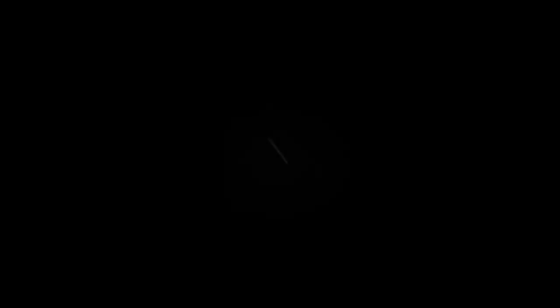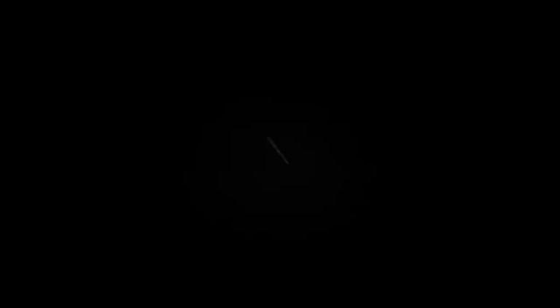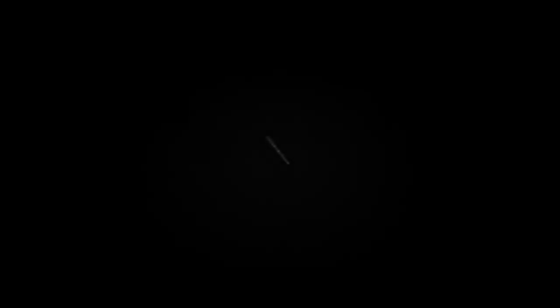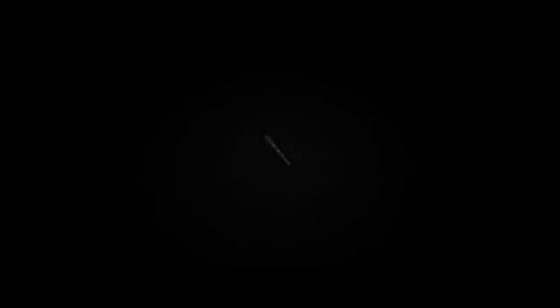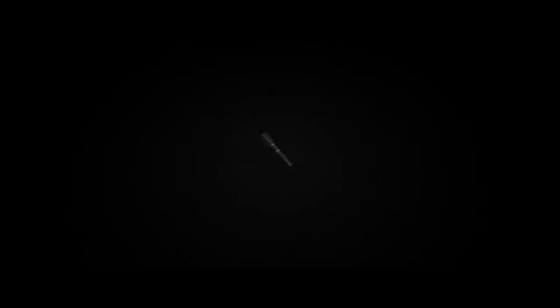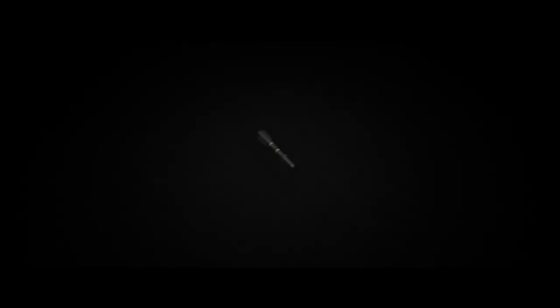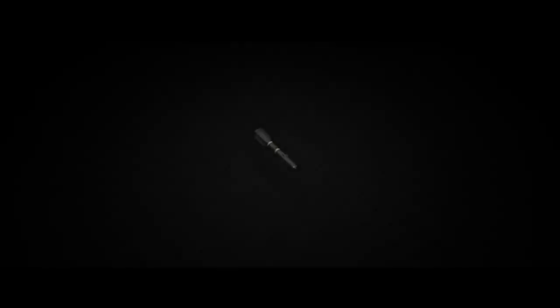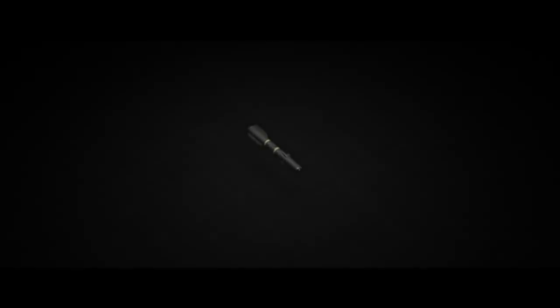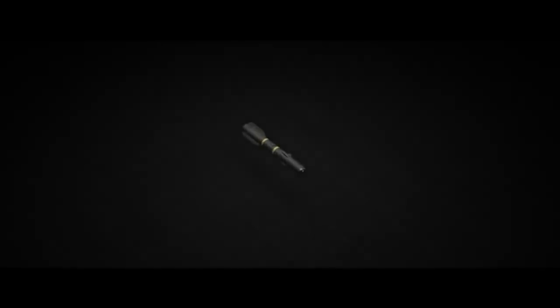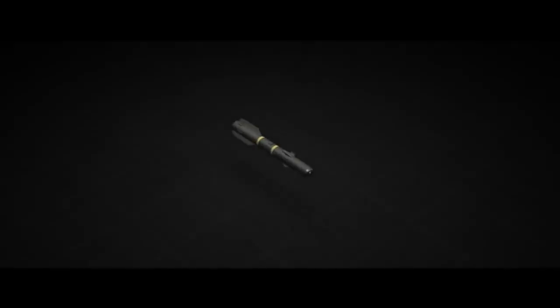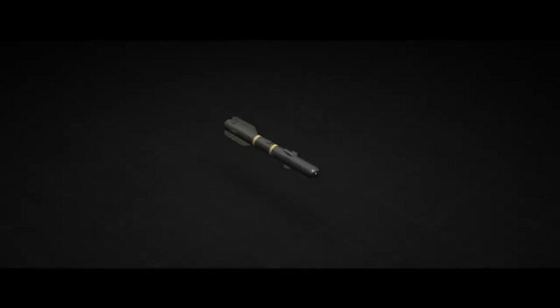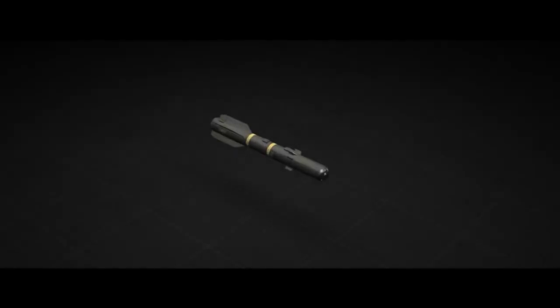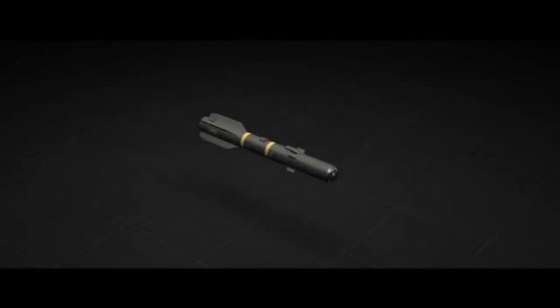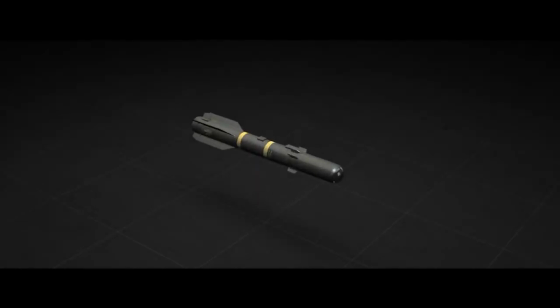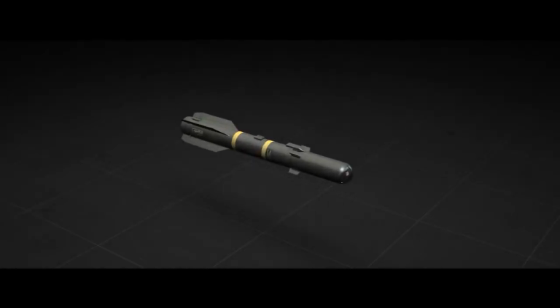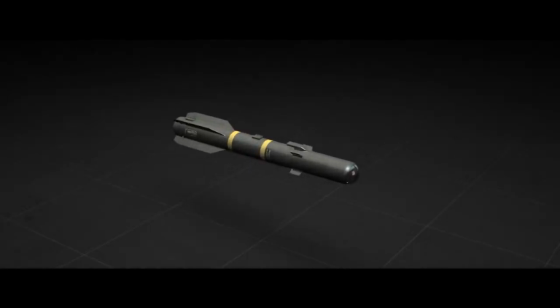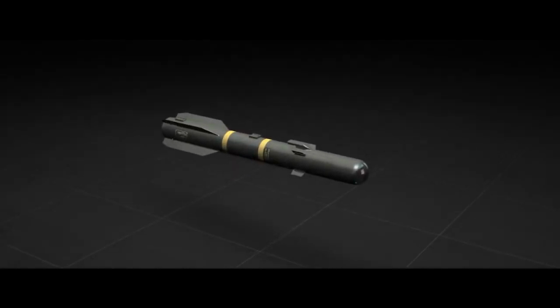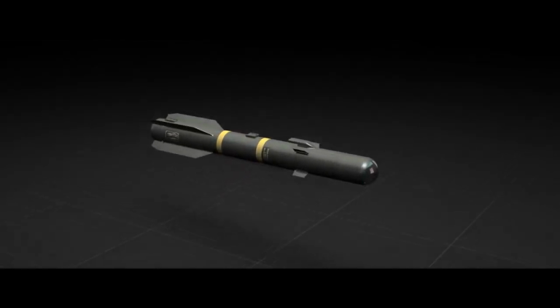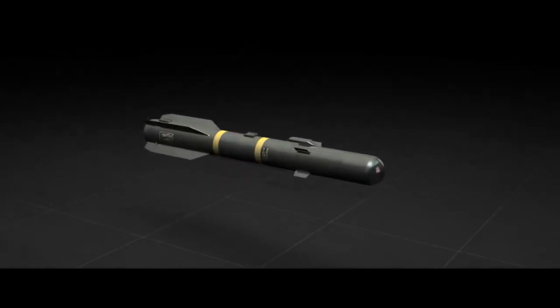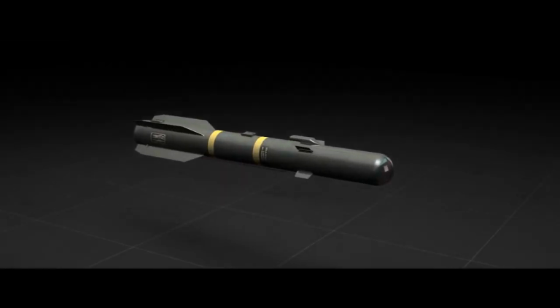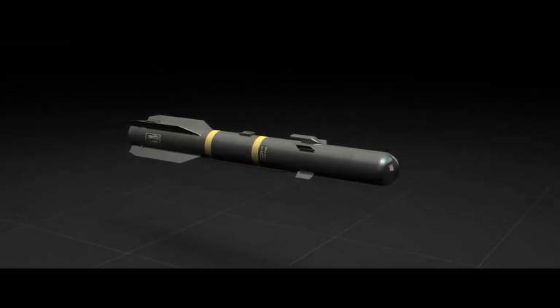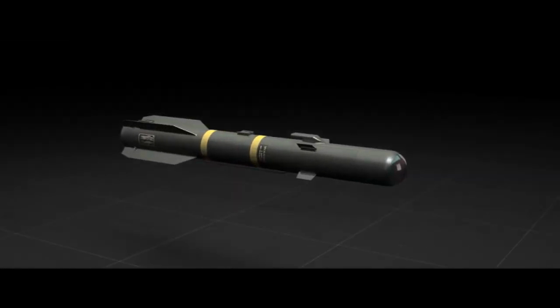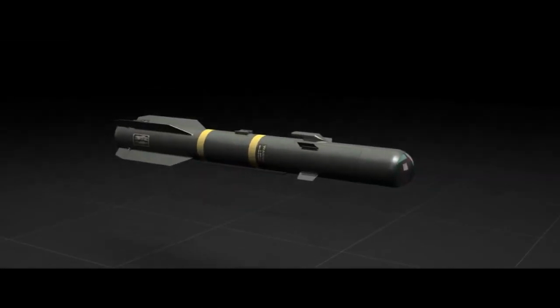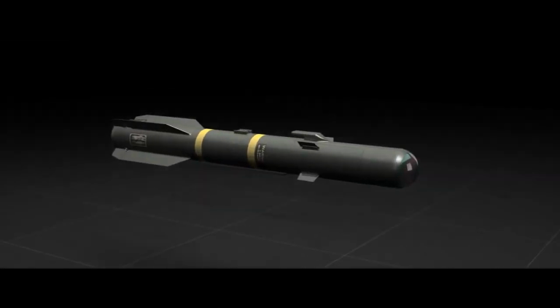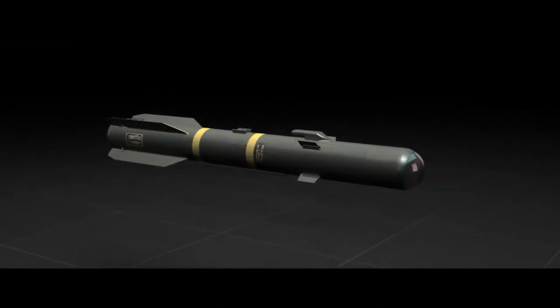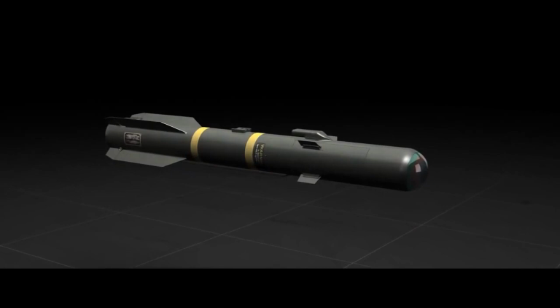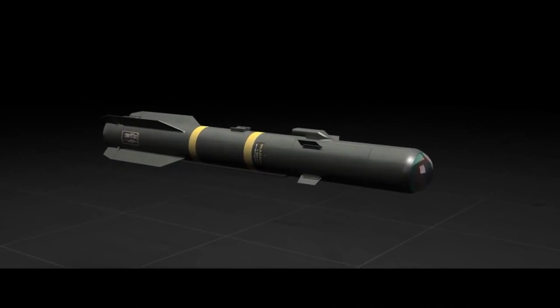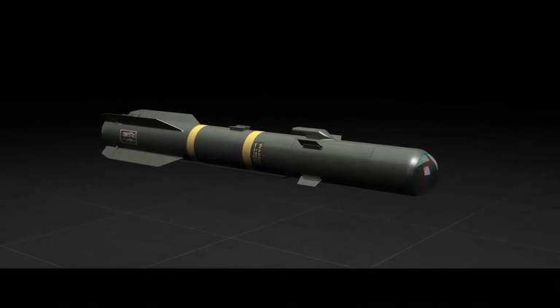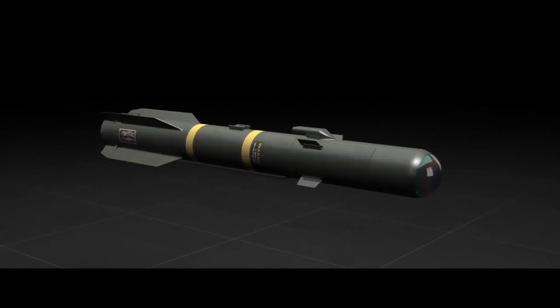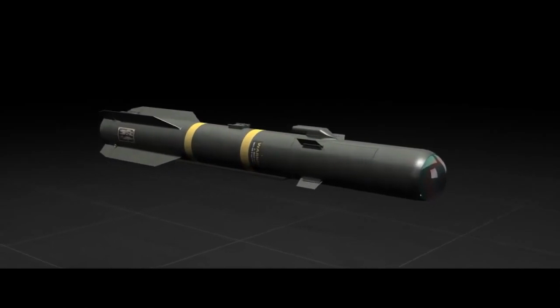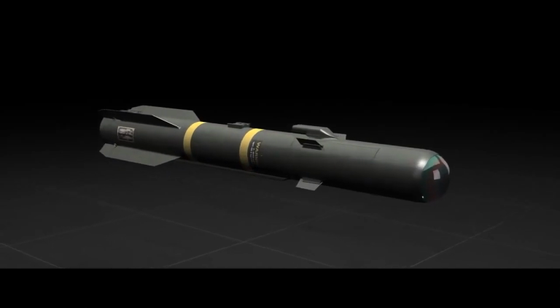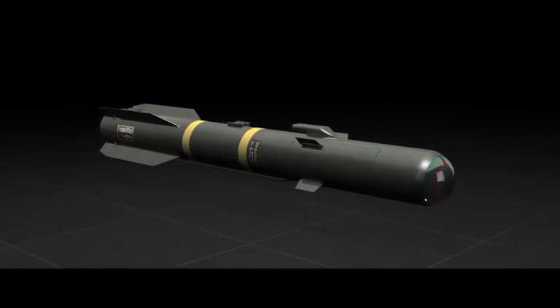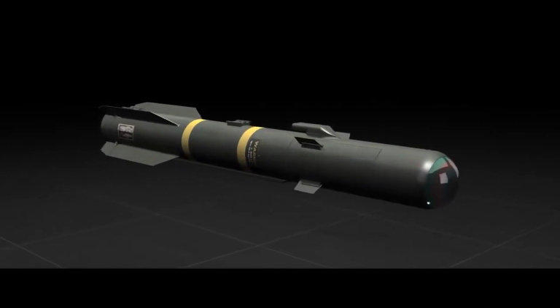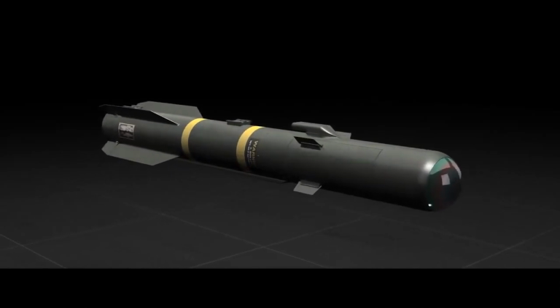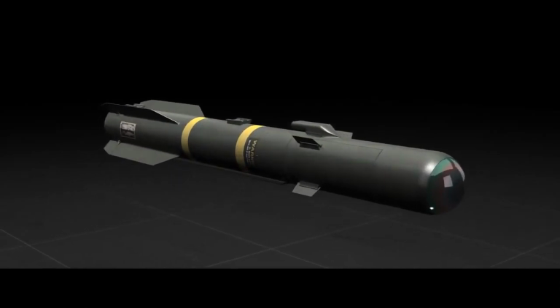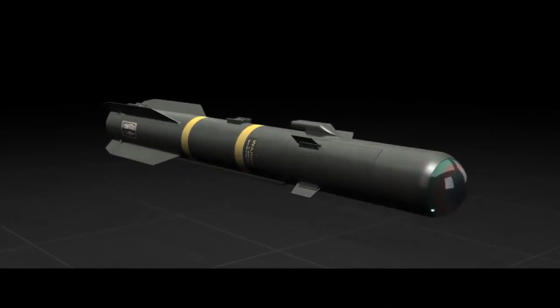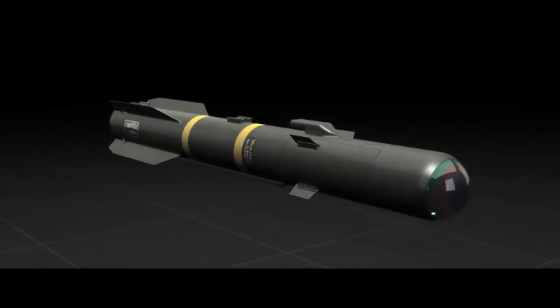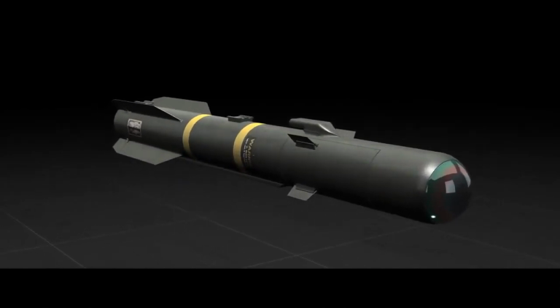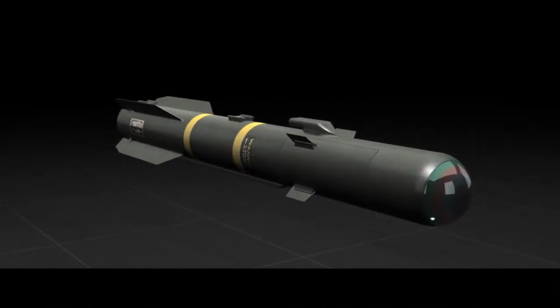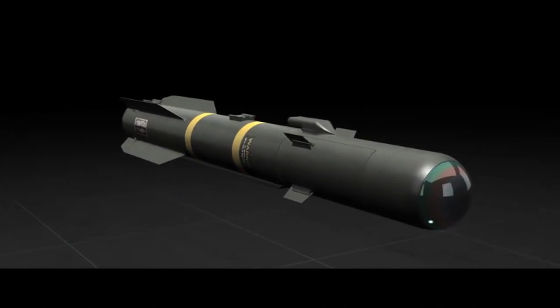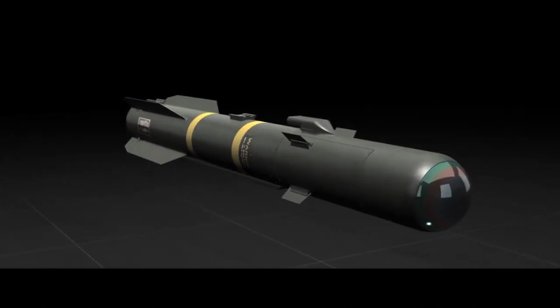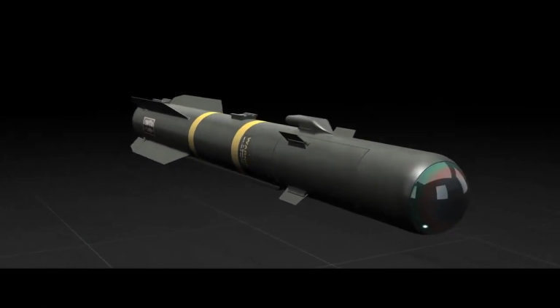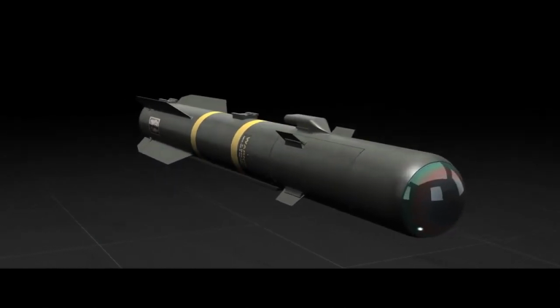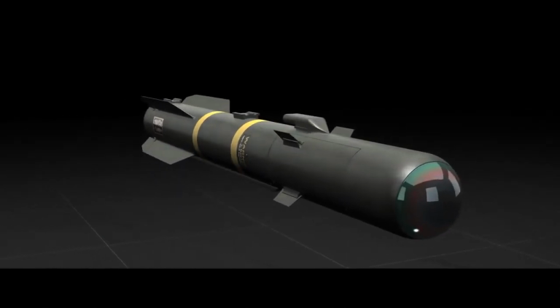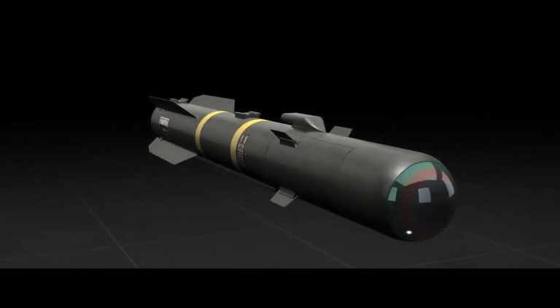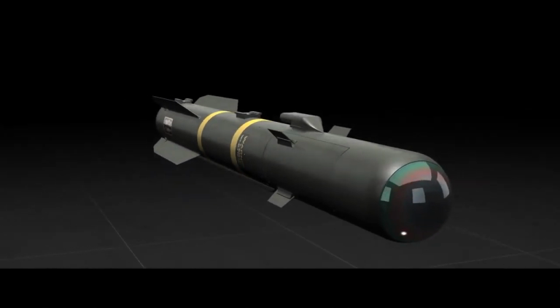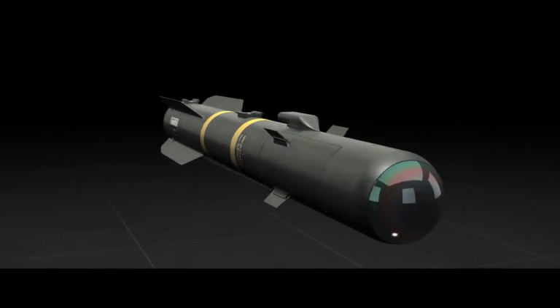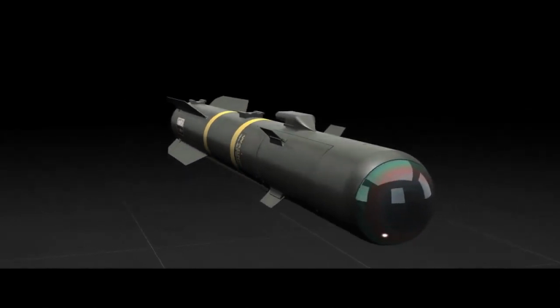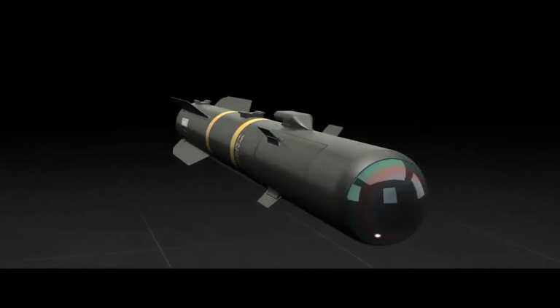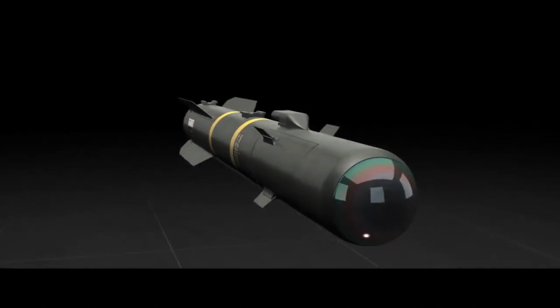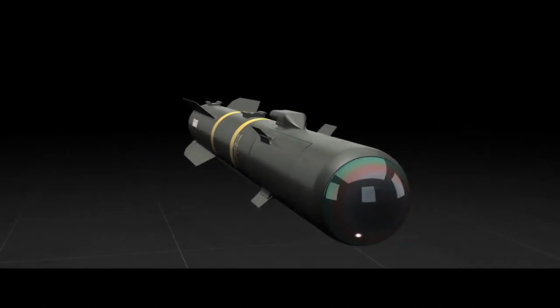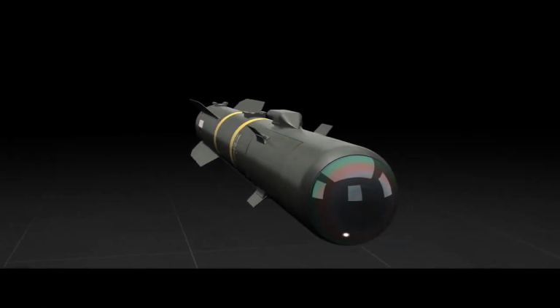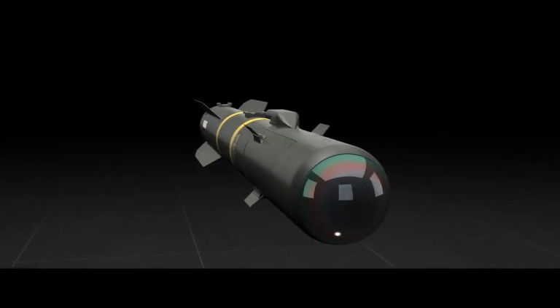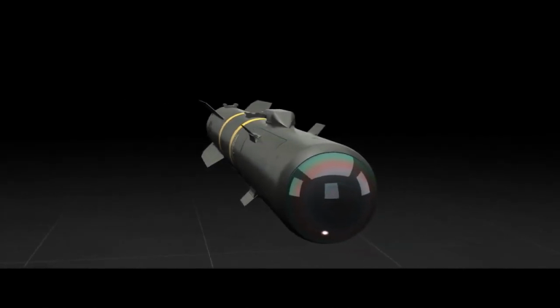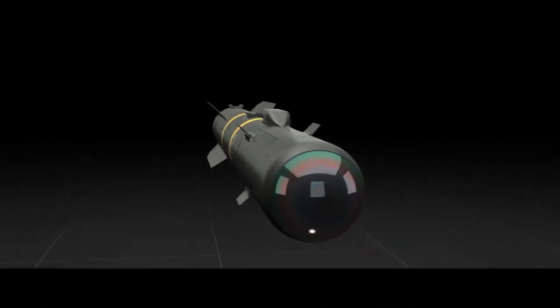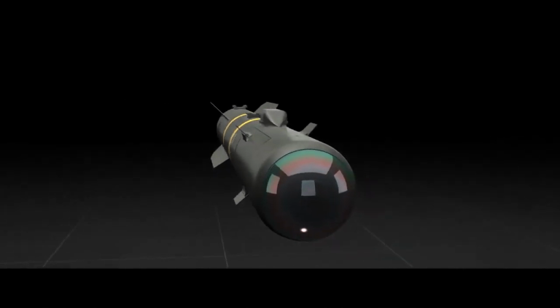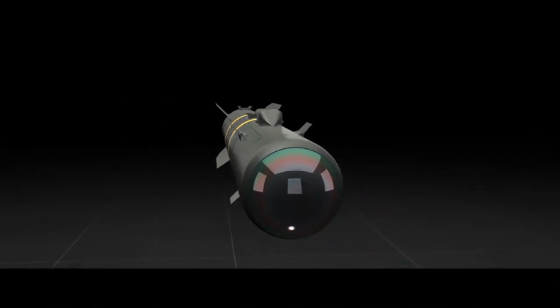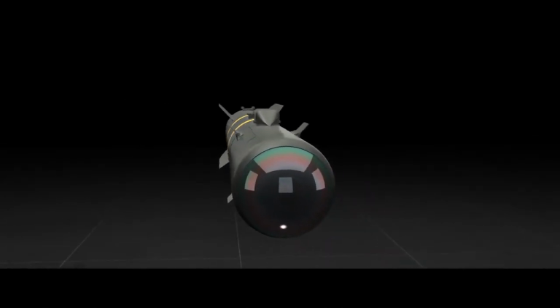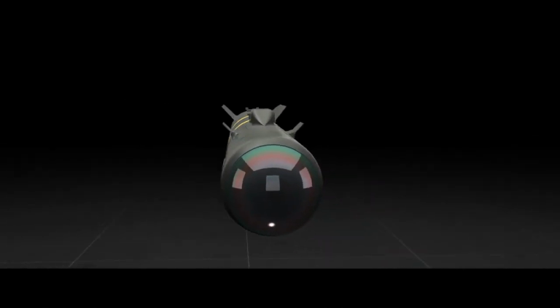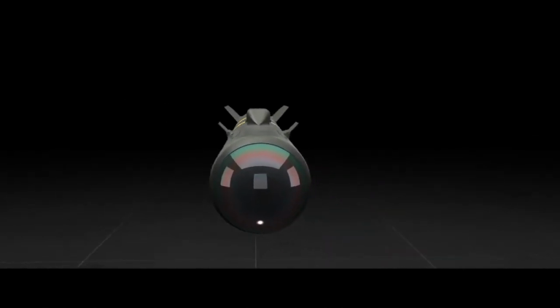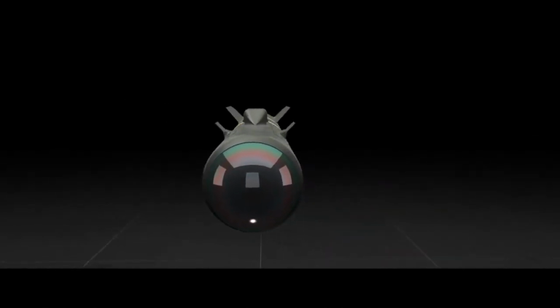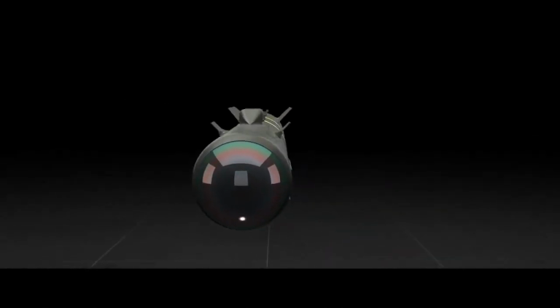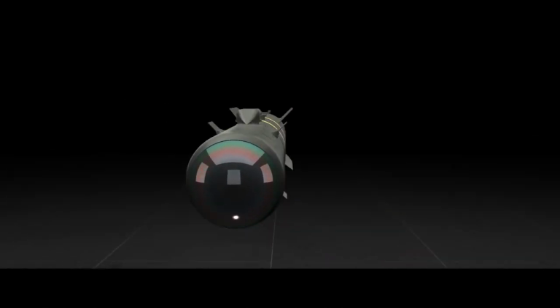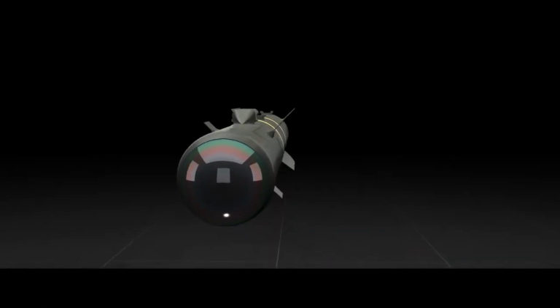Joint Air to Ground Missile, or JAGM, is the culmination of a $900 million research and development investment.